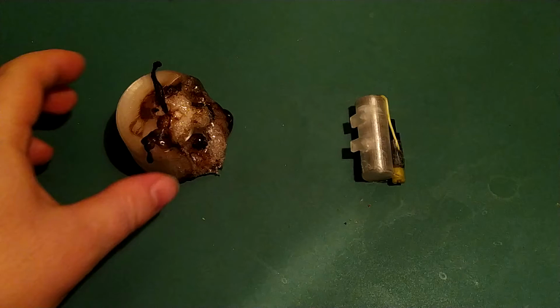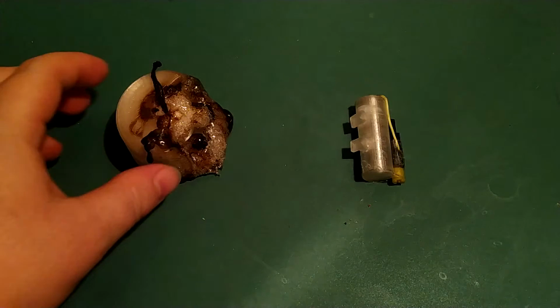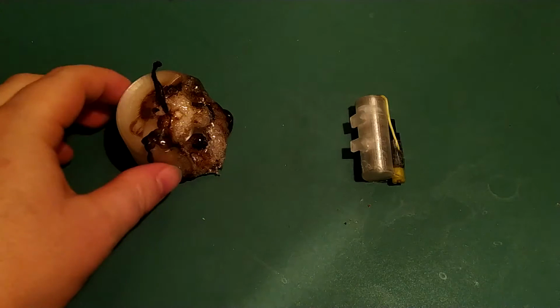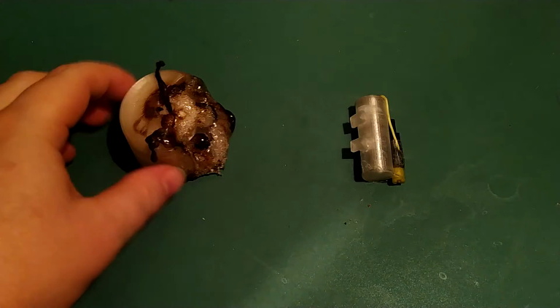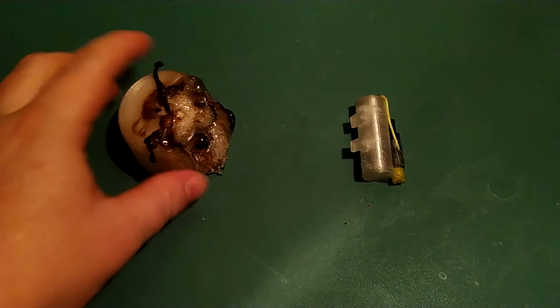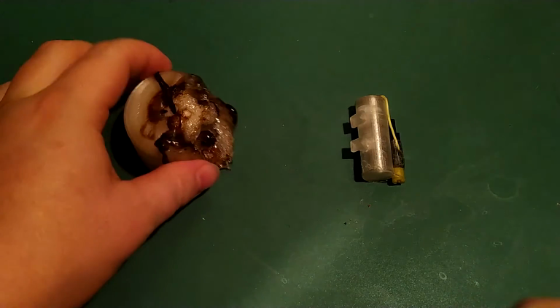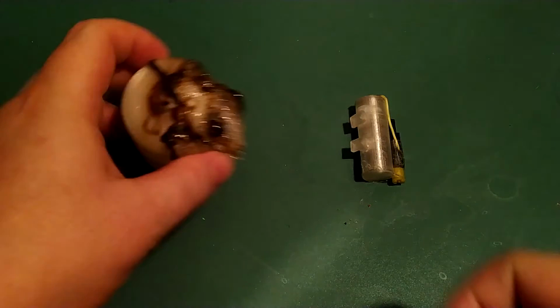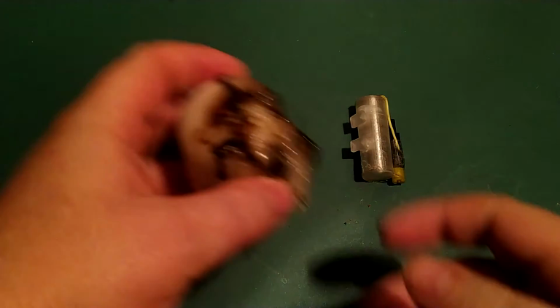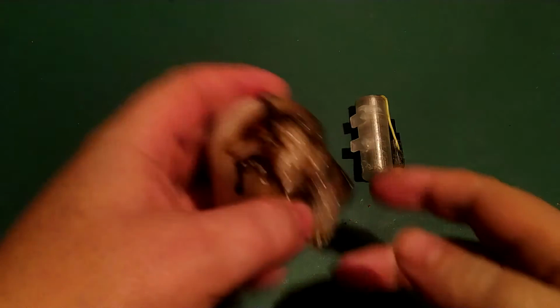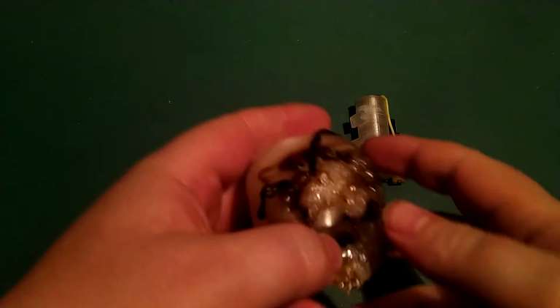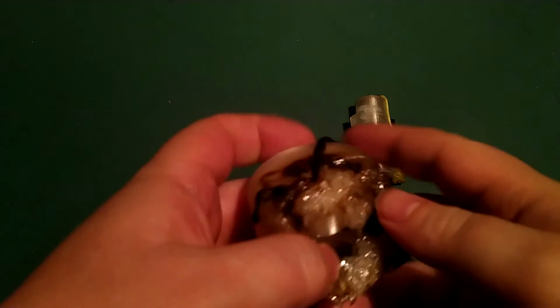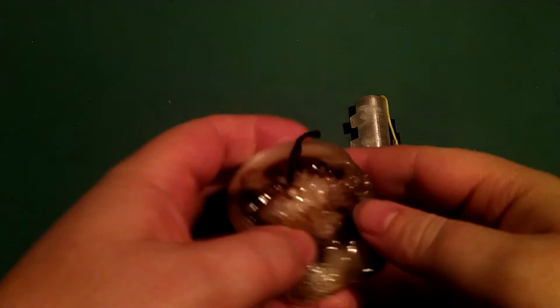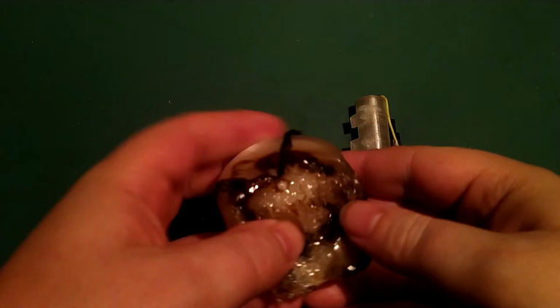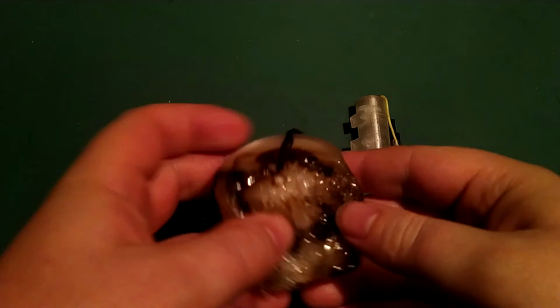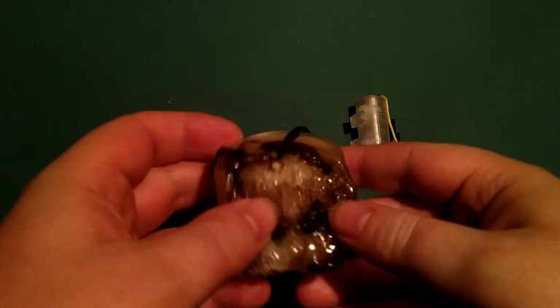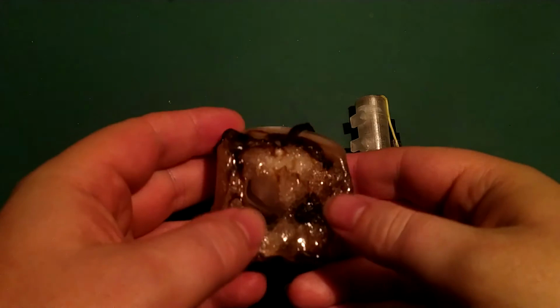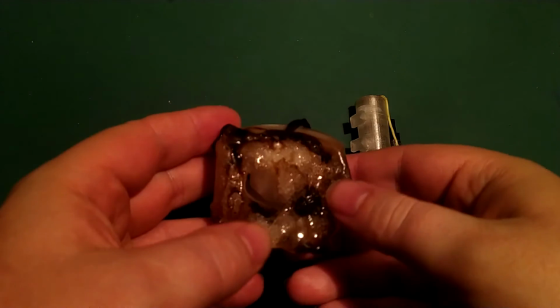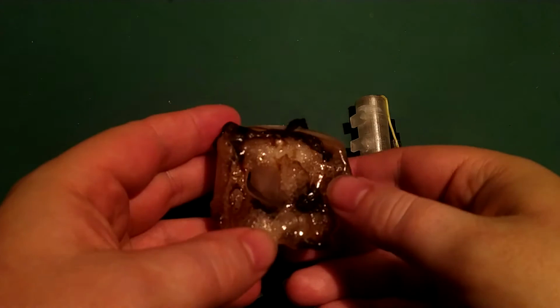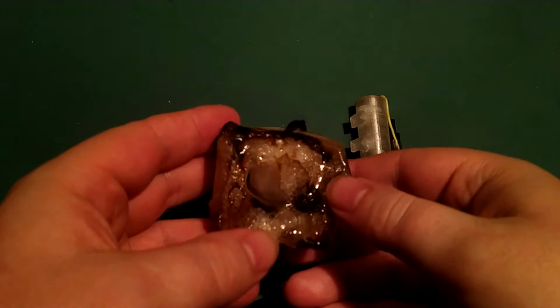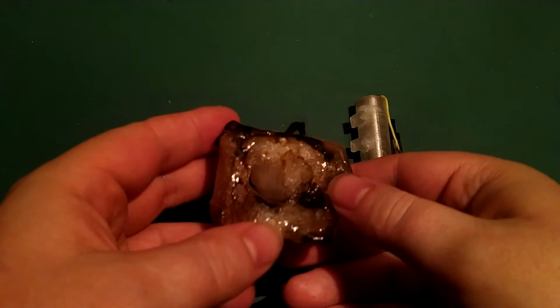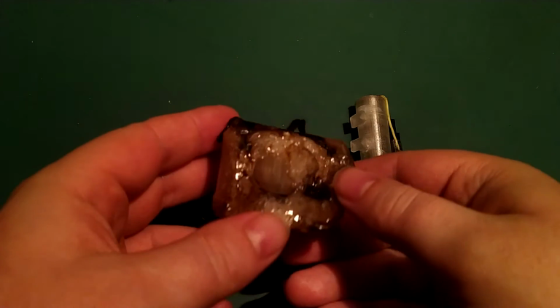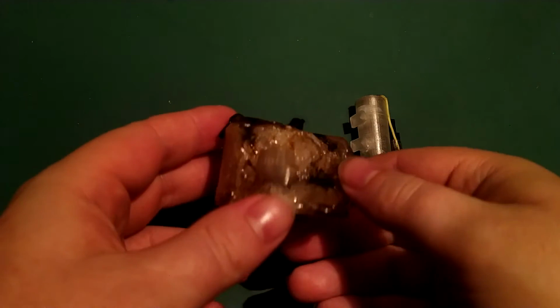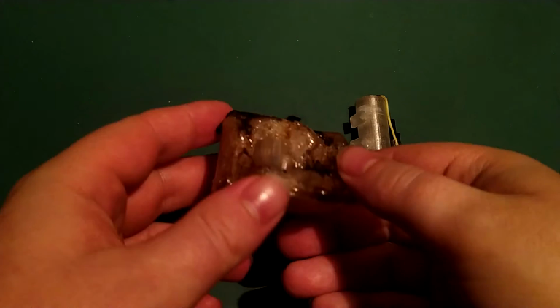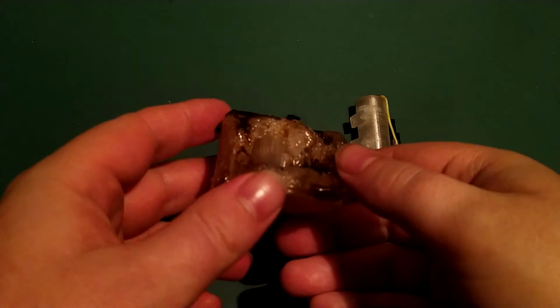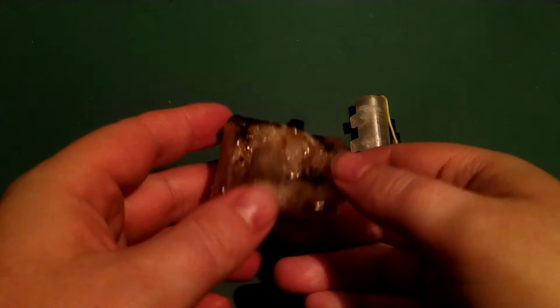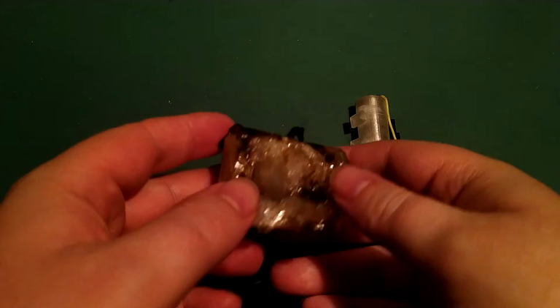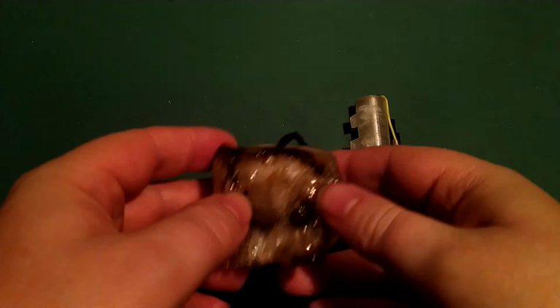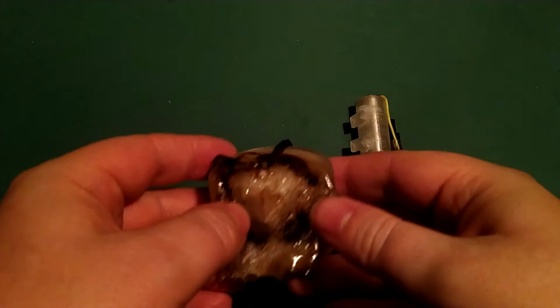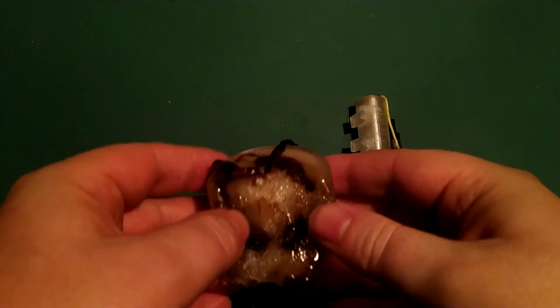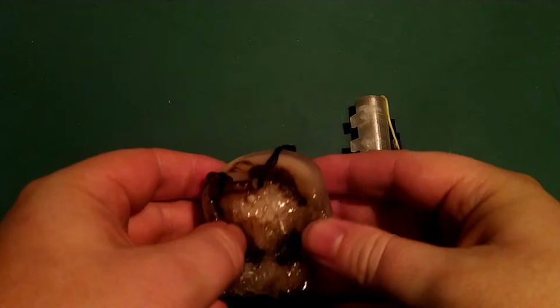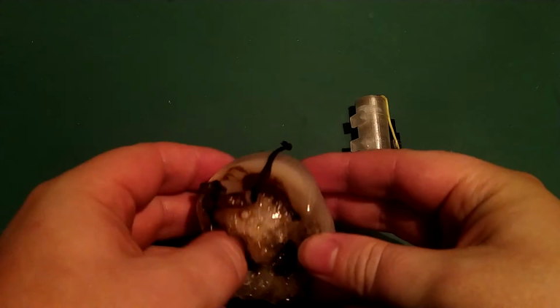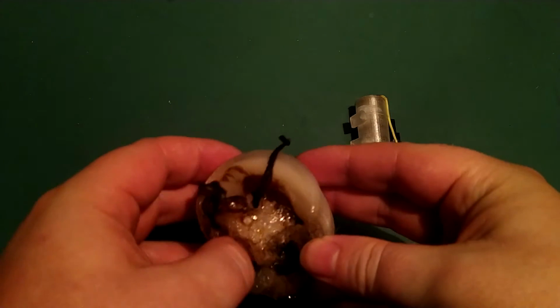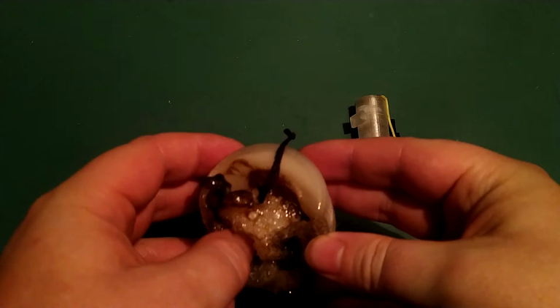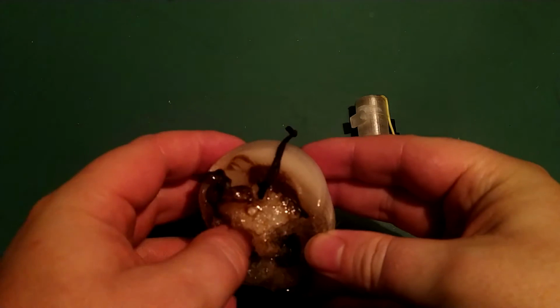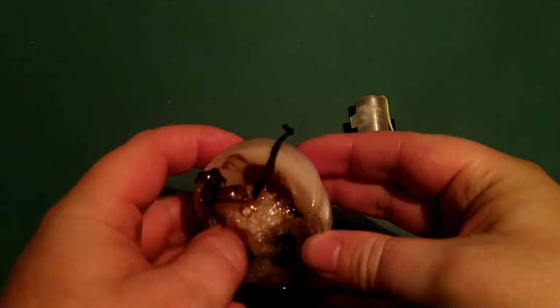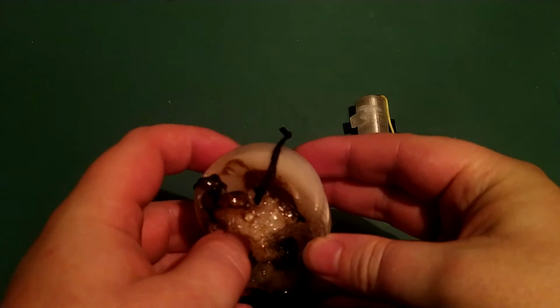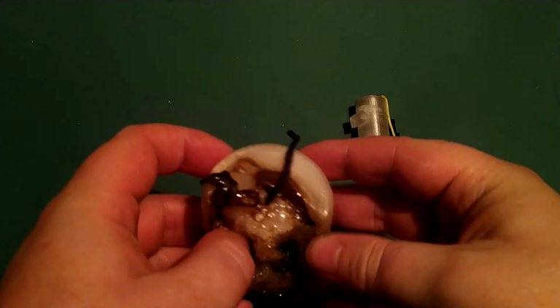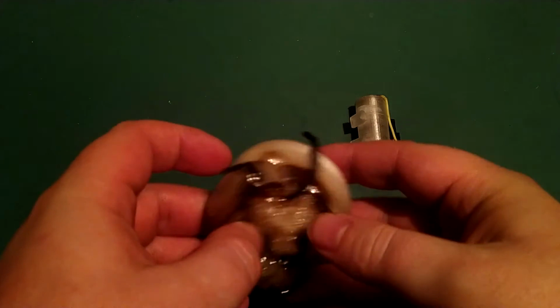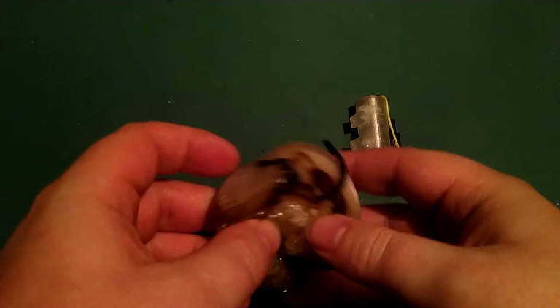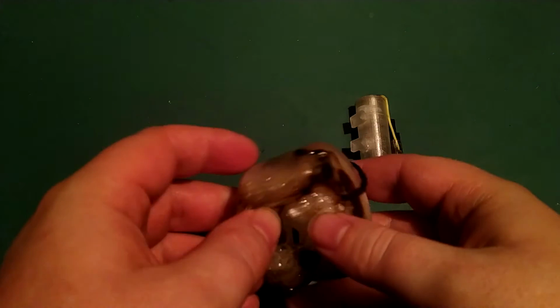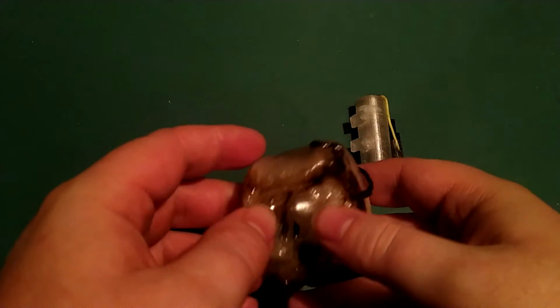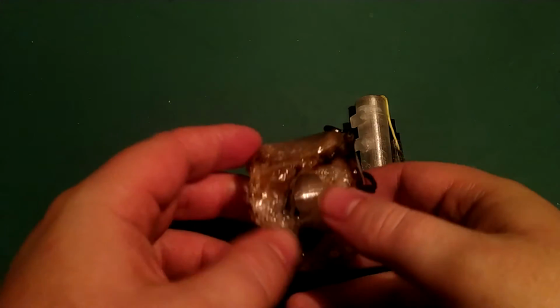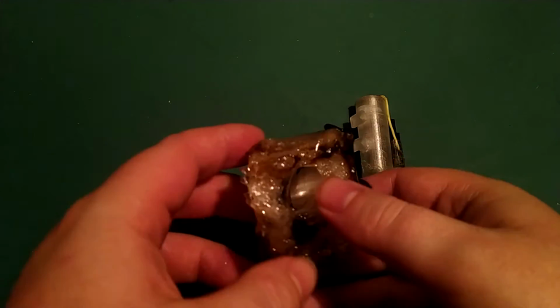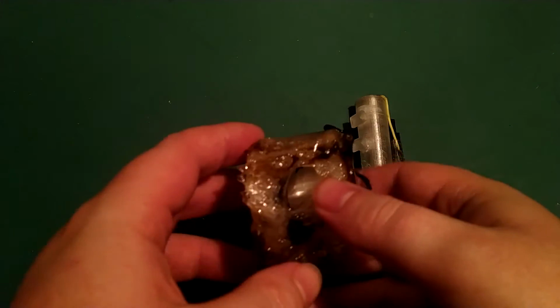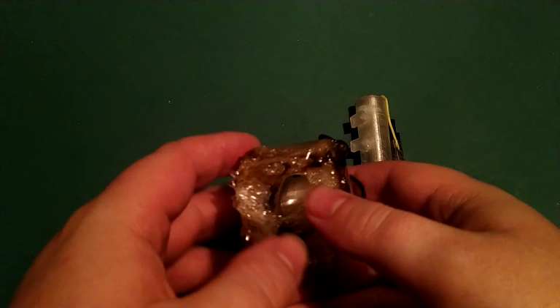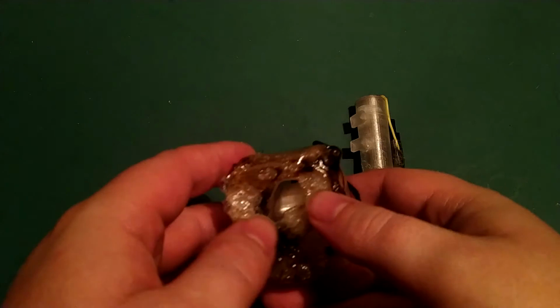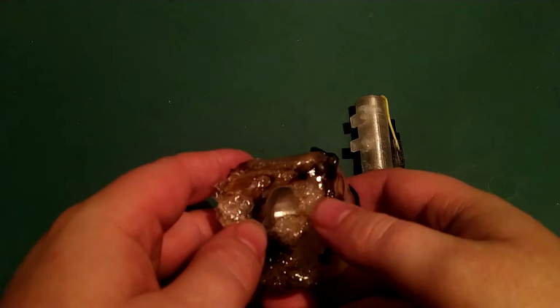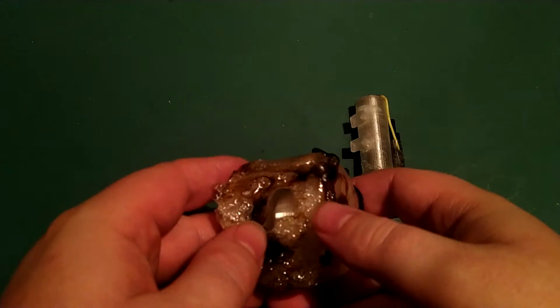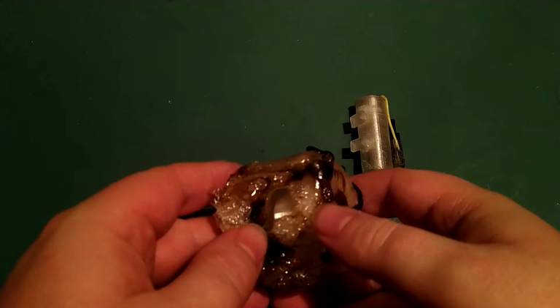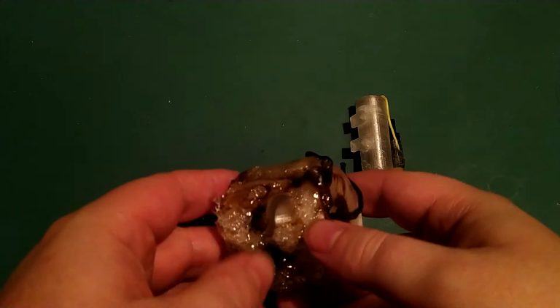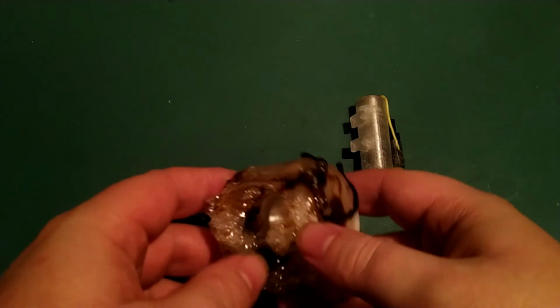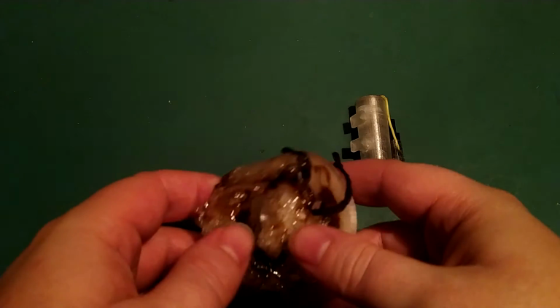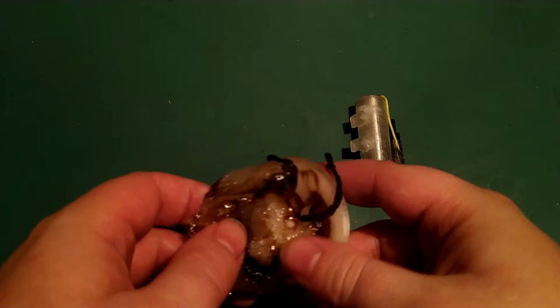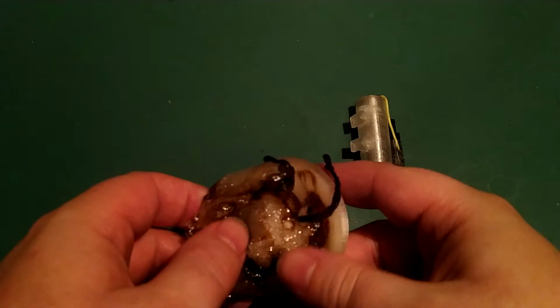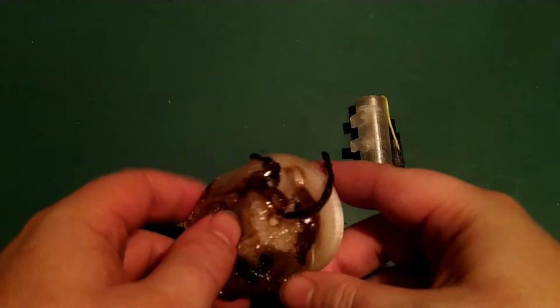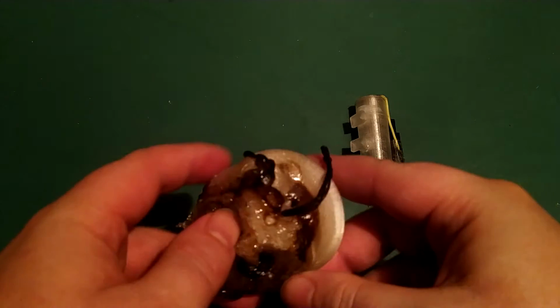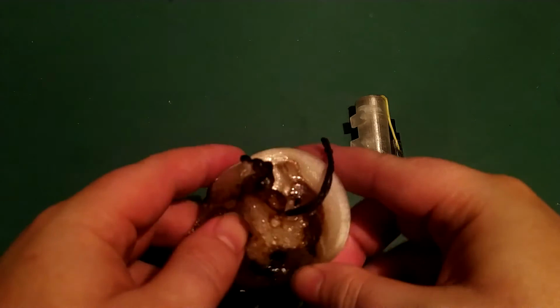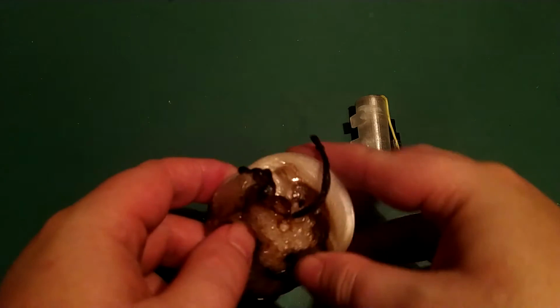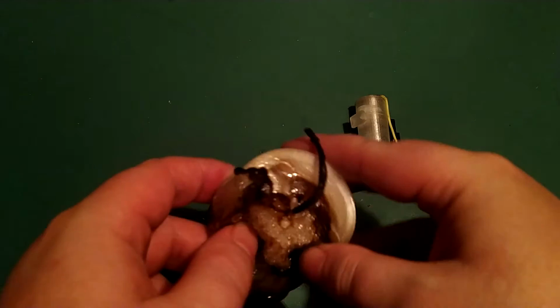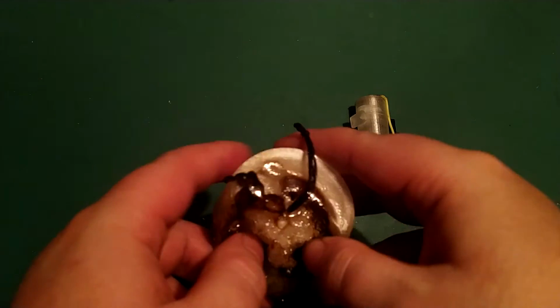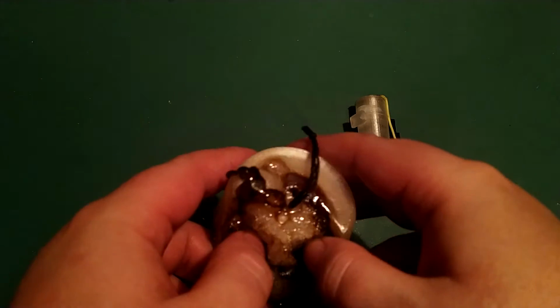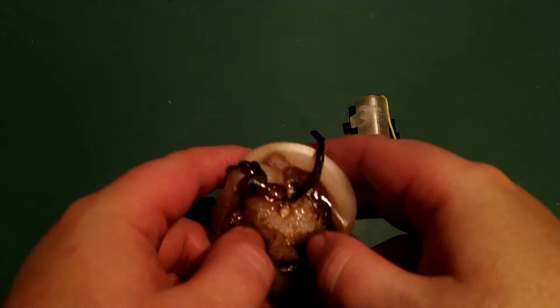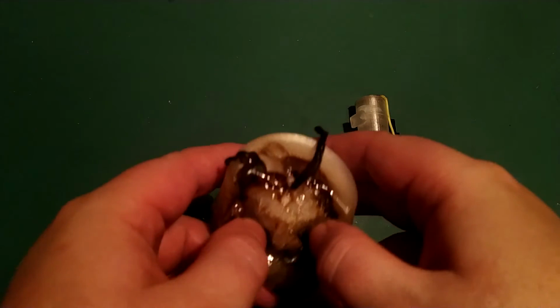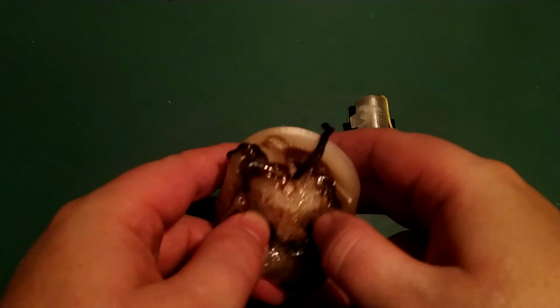You guys might have seen this one quite a few weeks ago. It's a 3D printable lighter prototype — it was a complete meltdown.